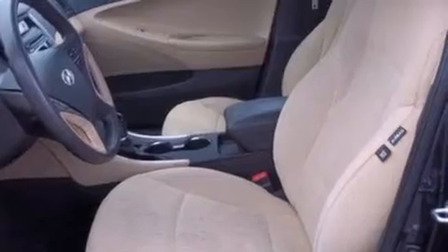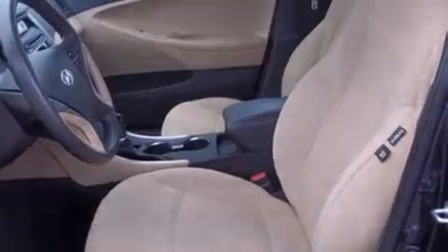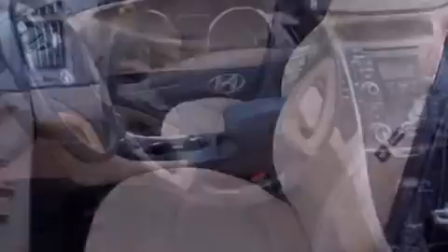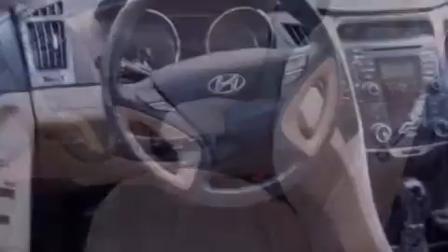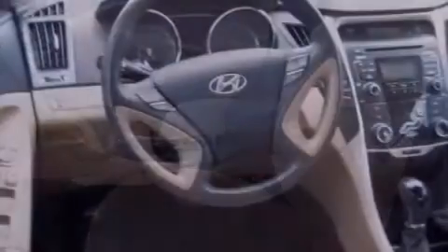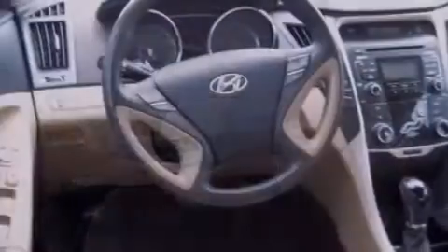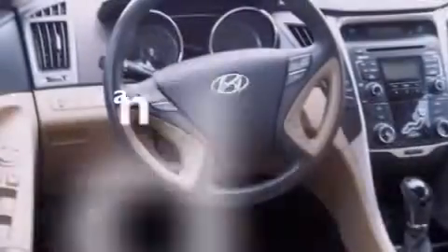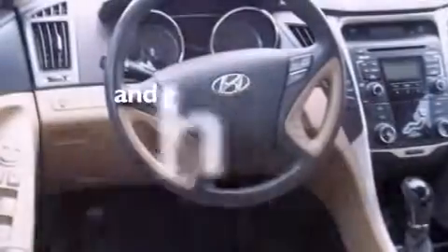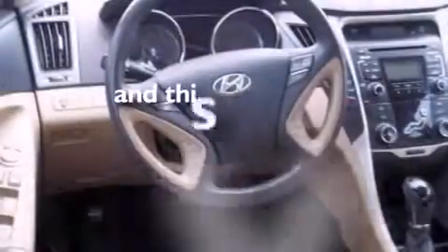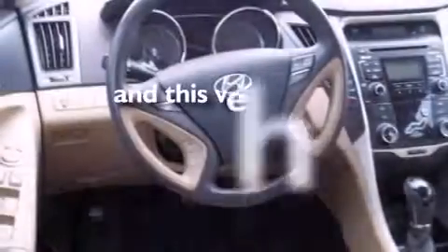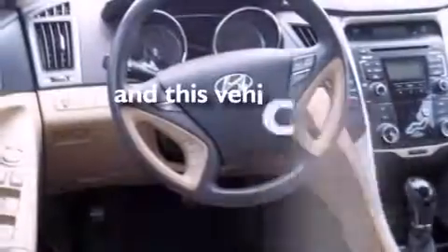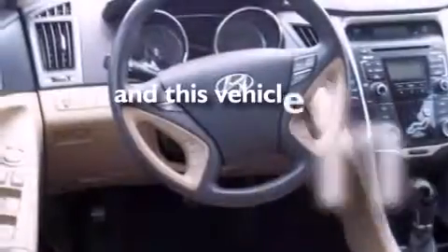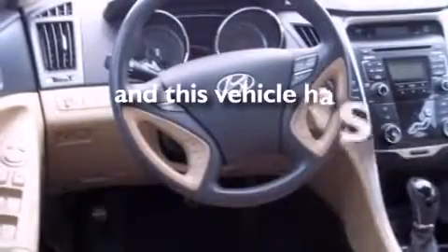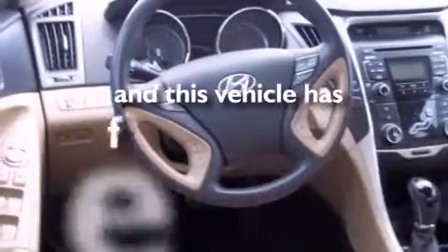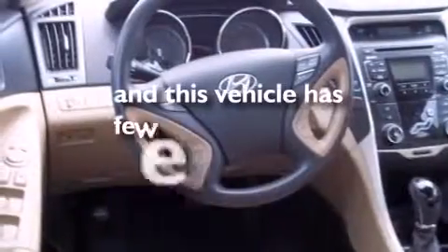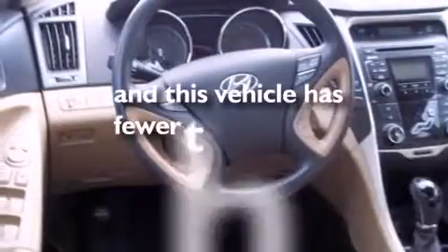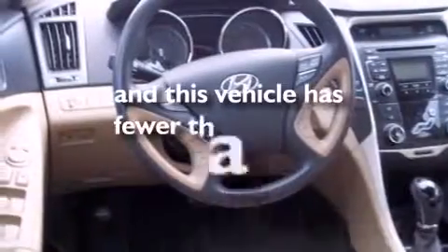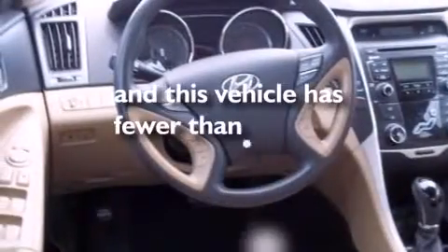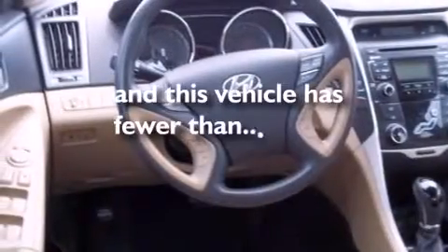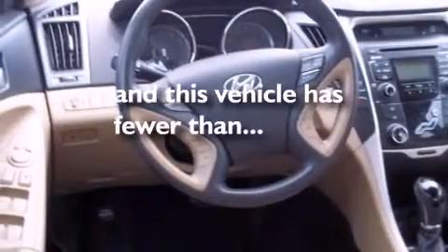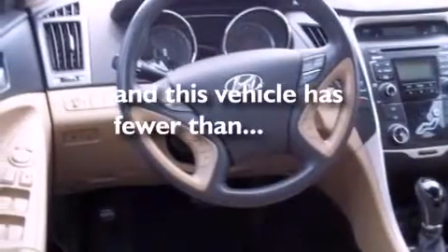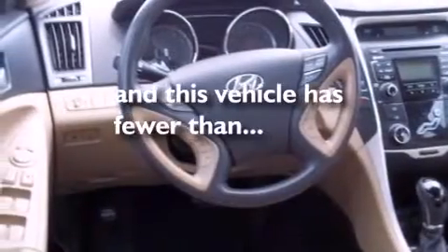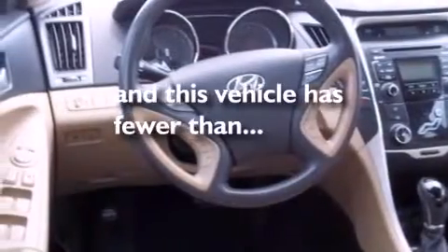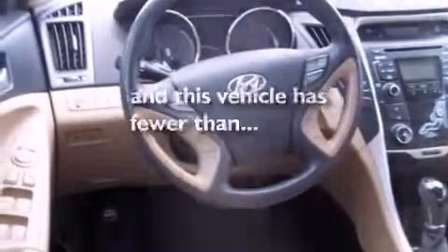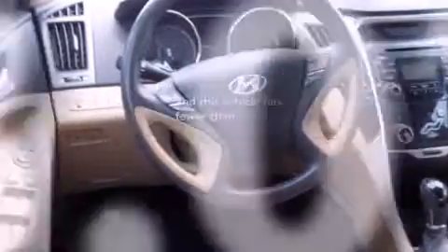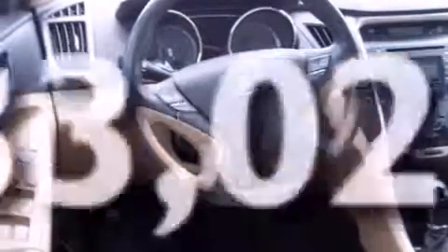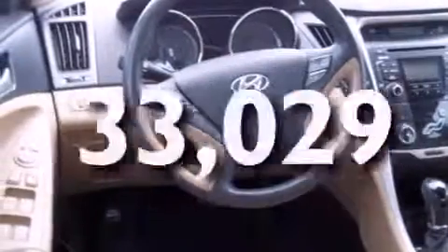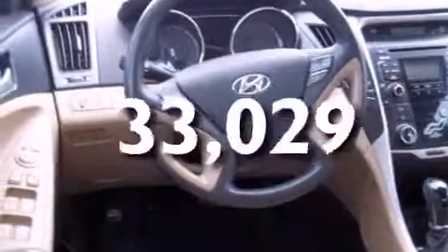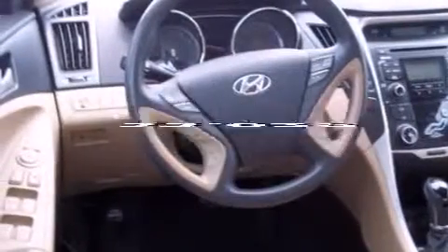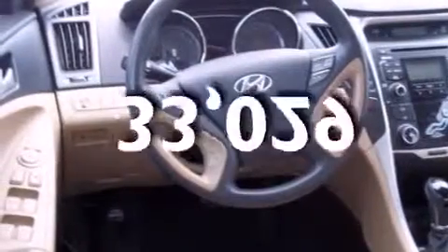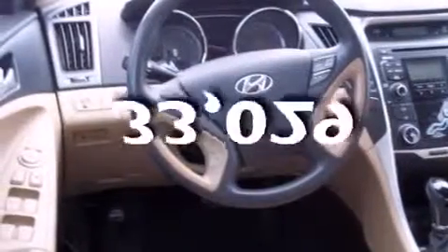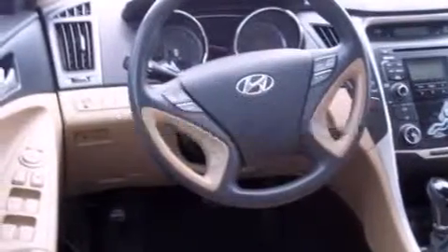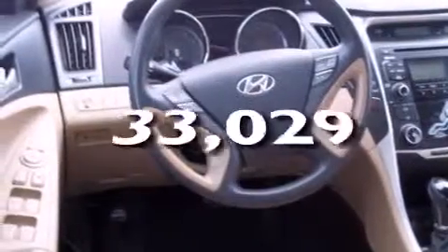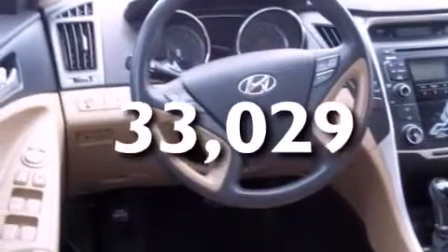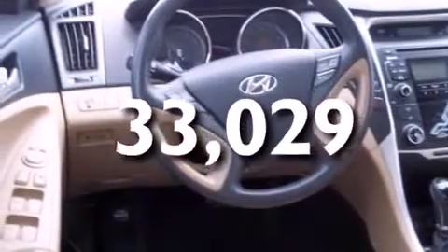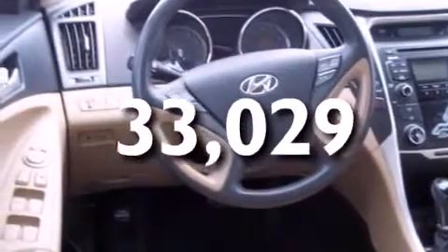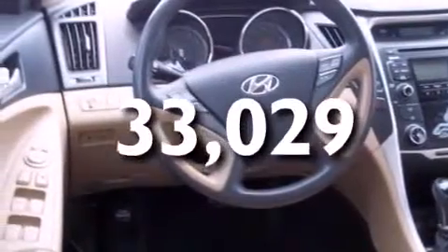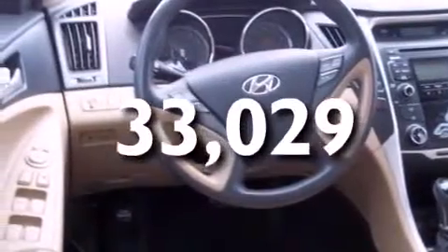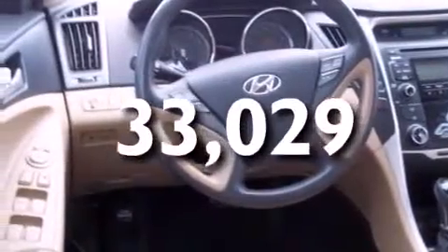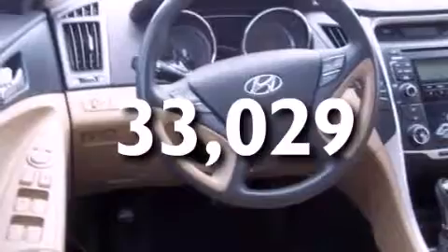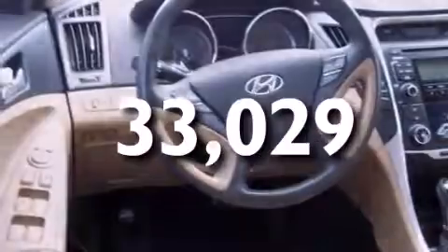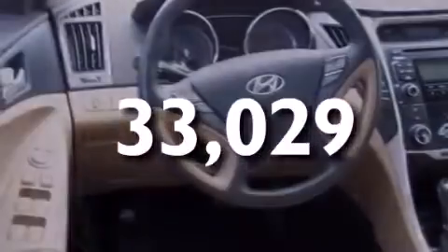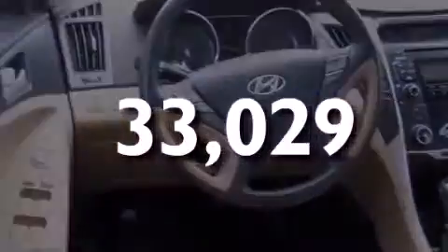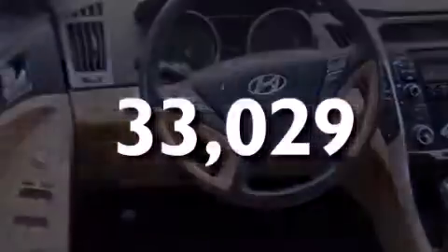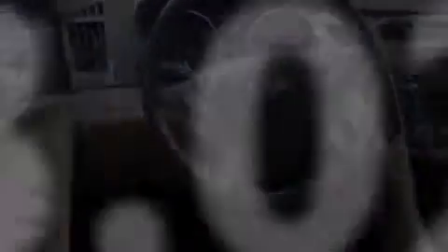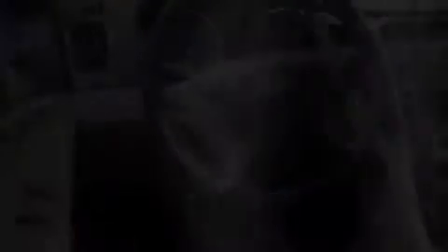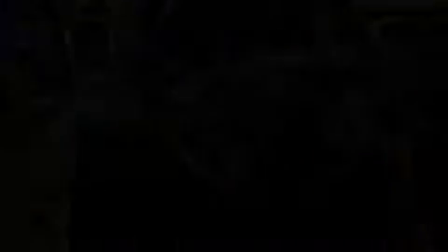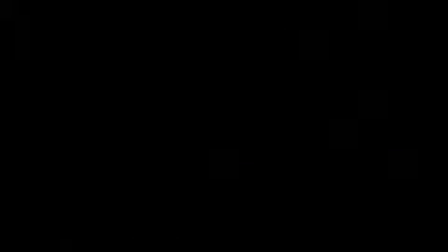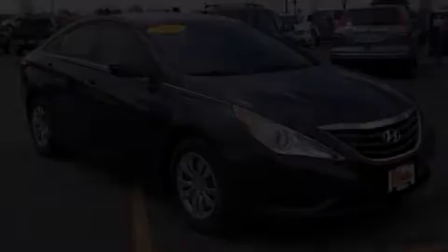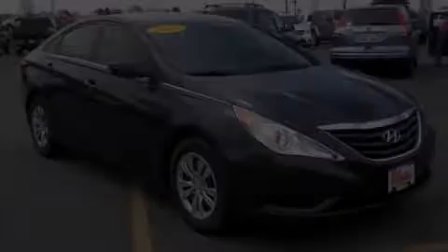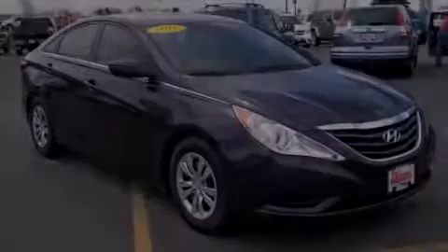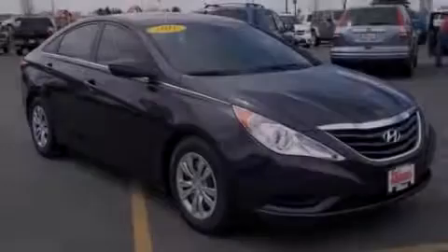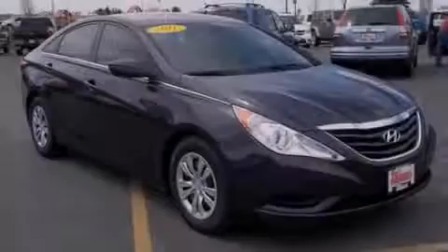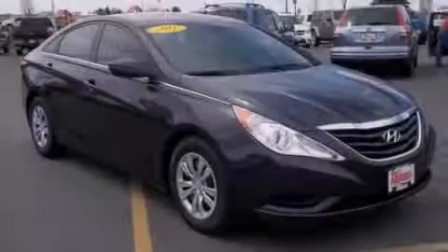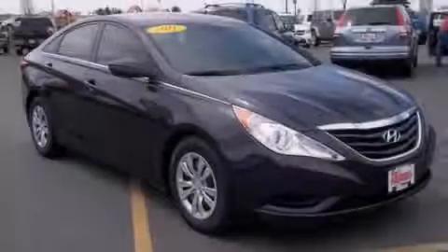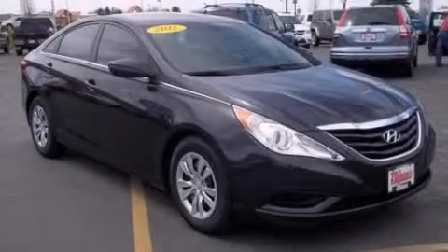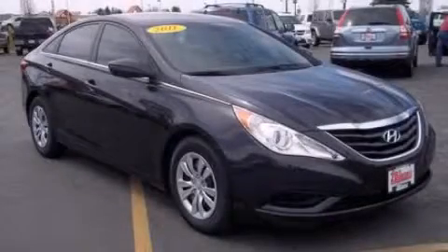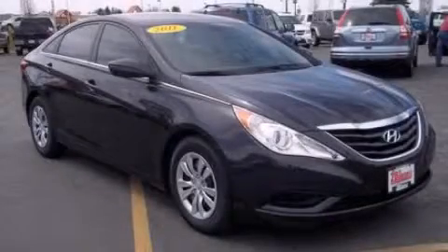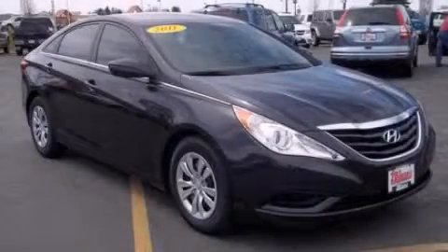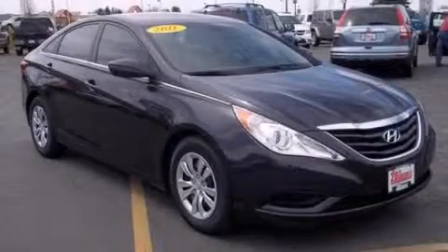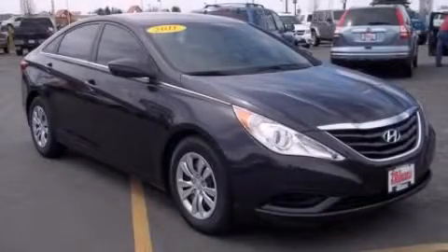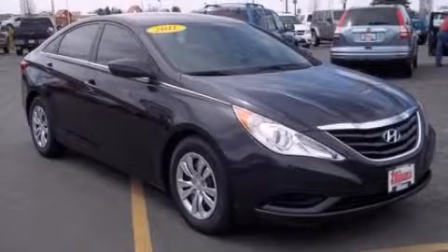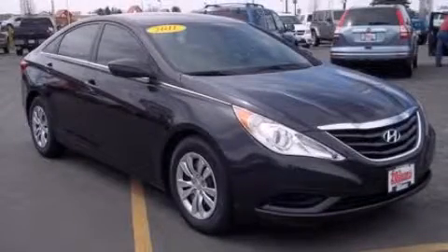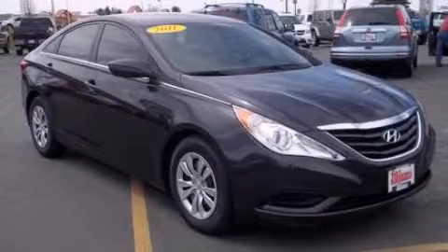This vehicle has less than 34,000 miles. Please call us today for more information on this great vehicle.